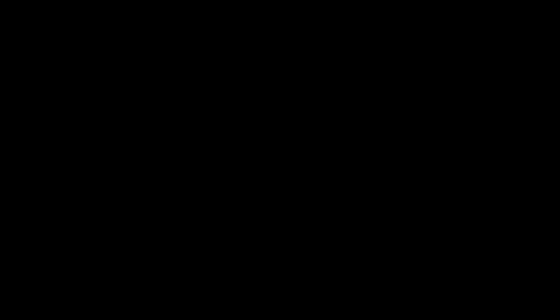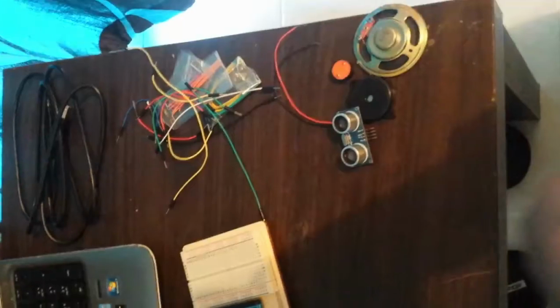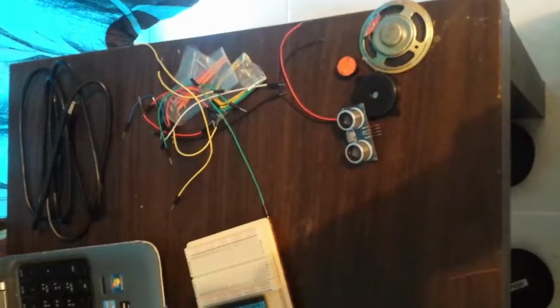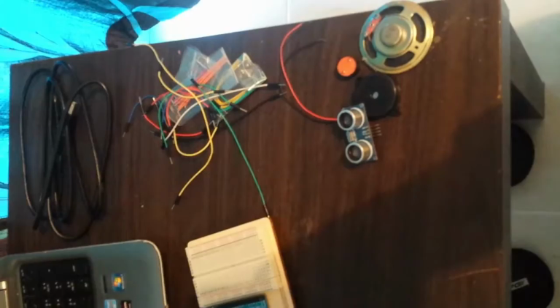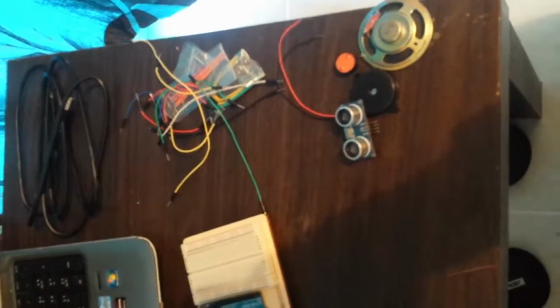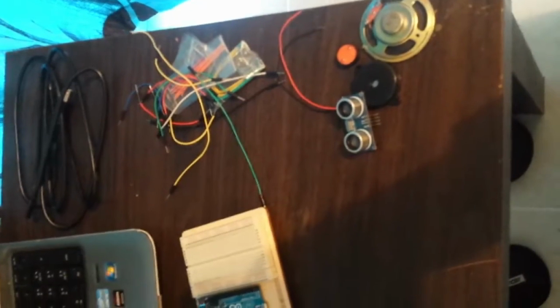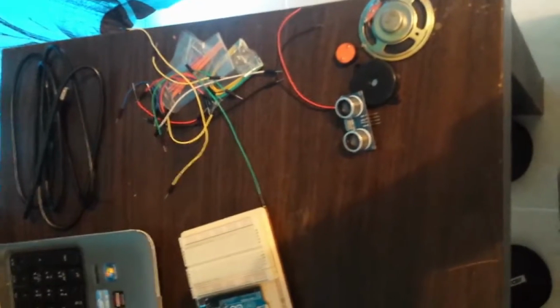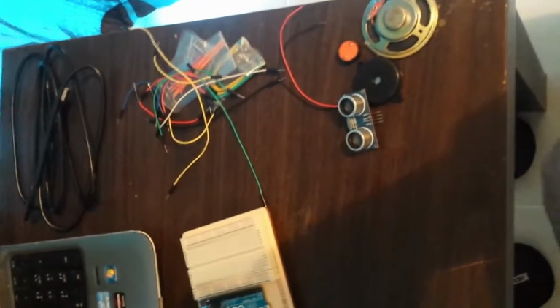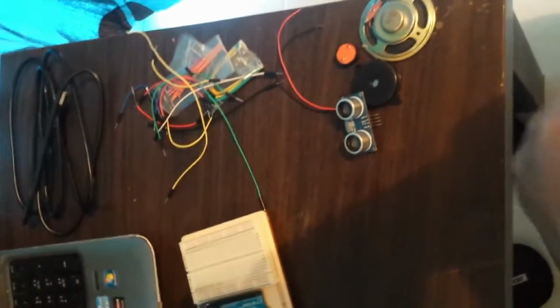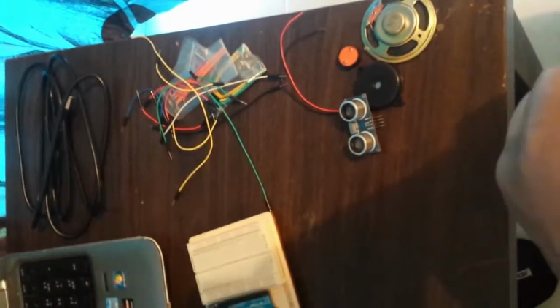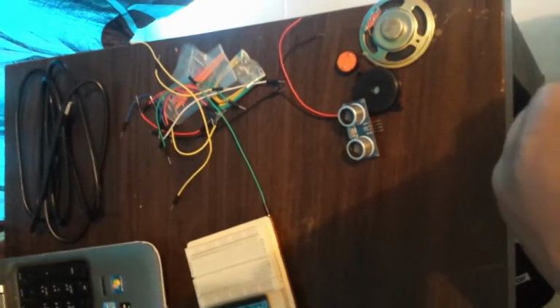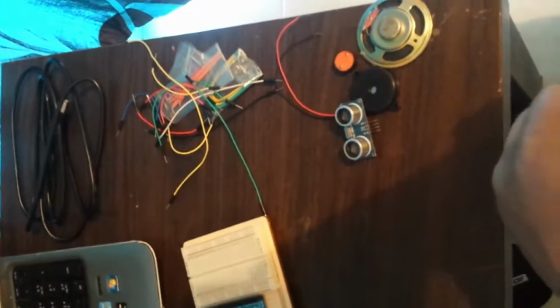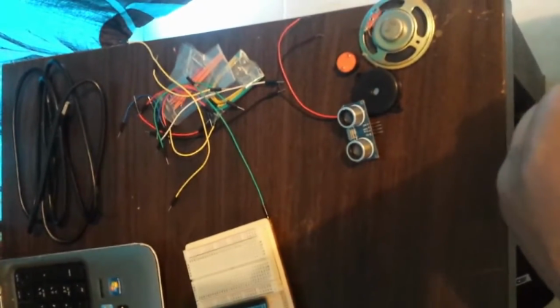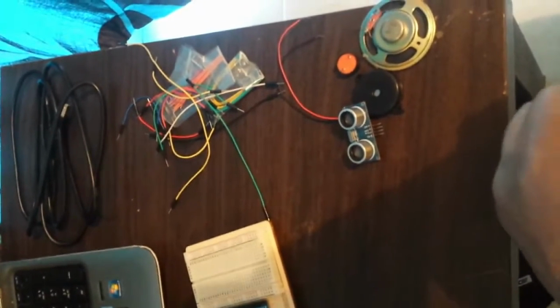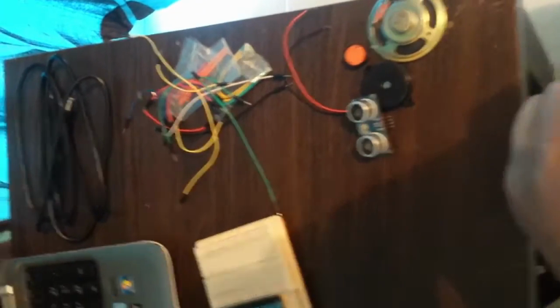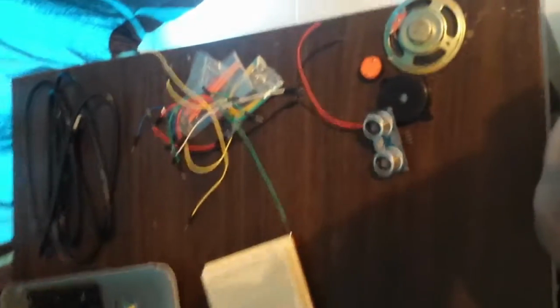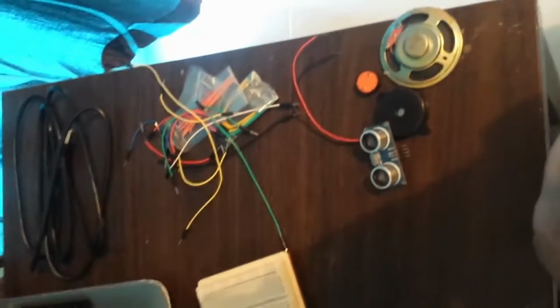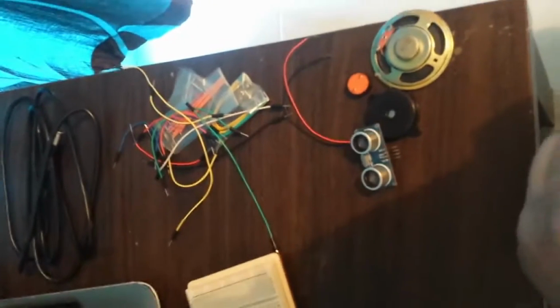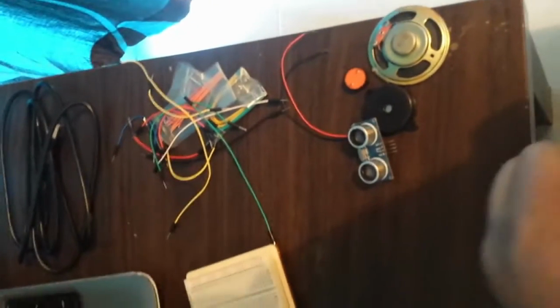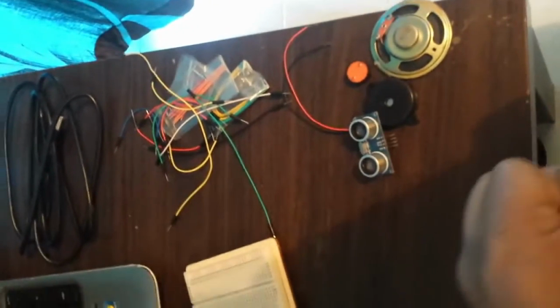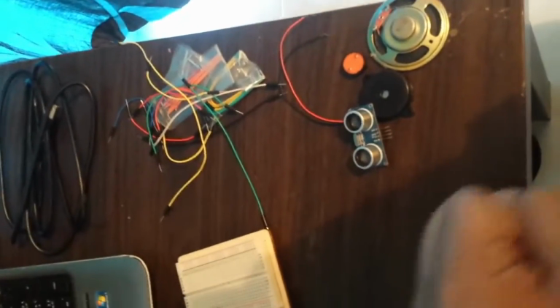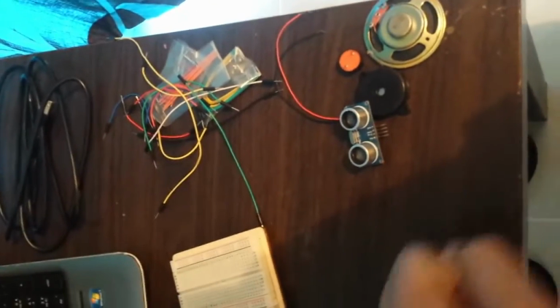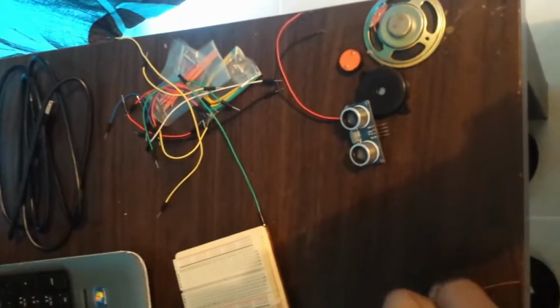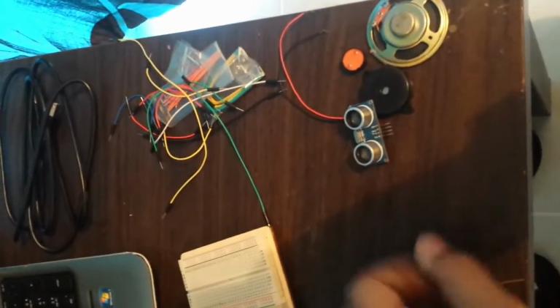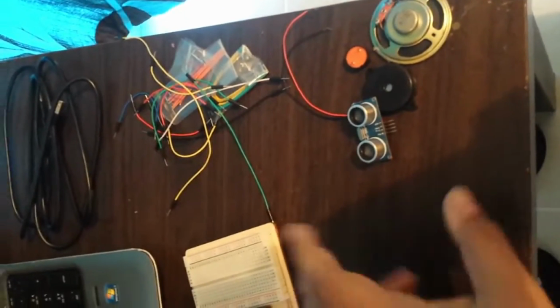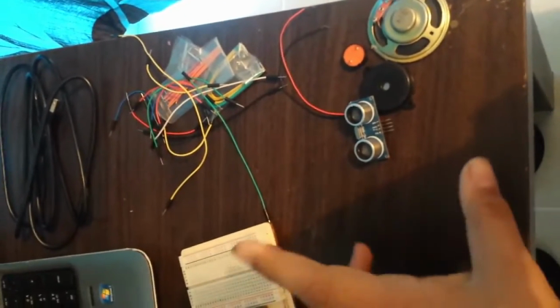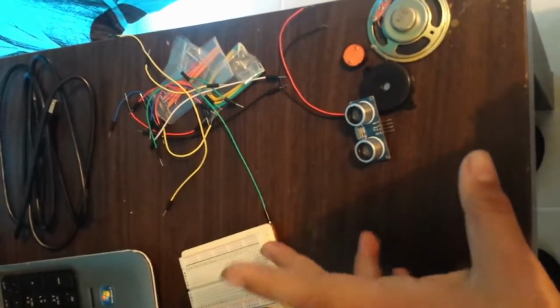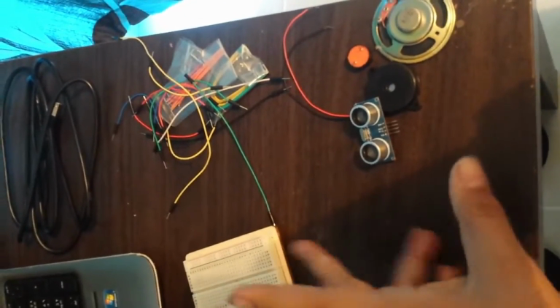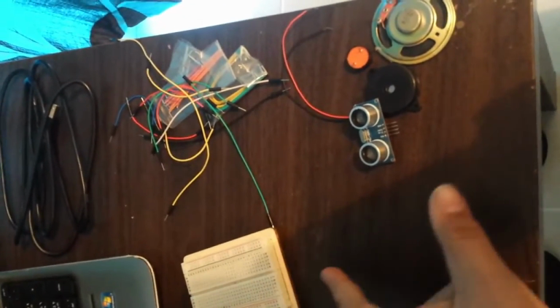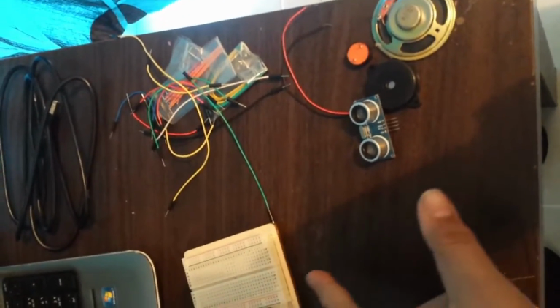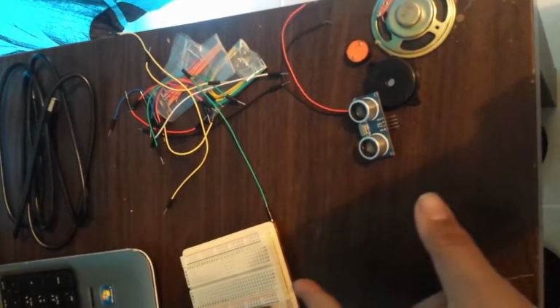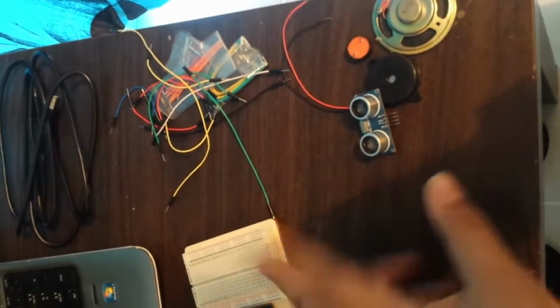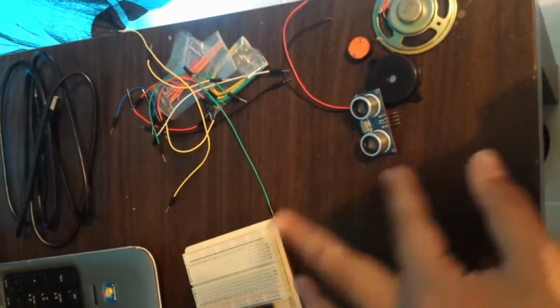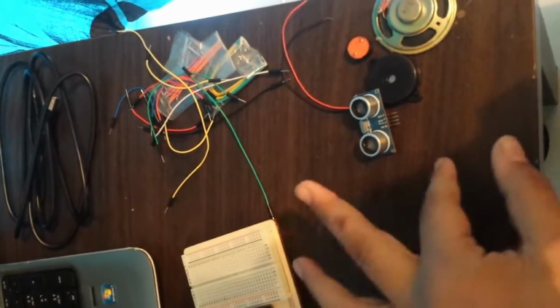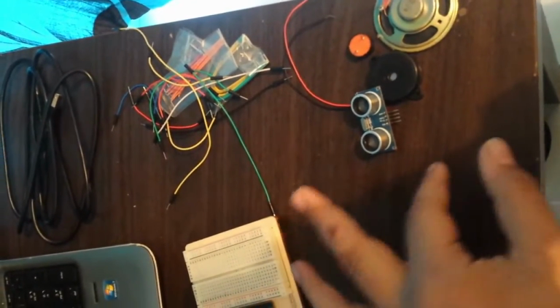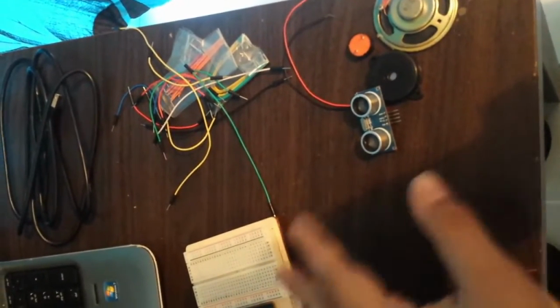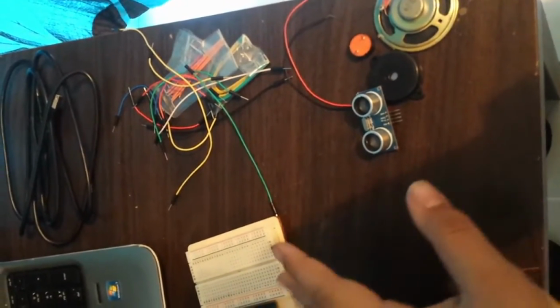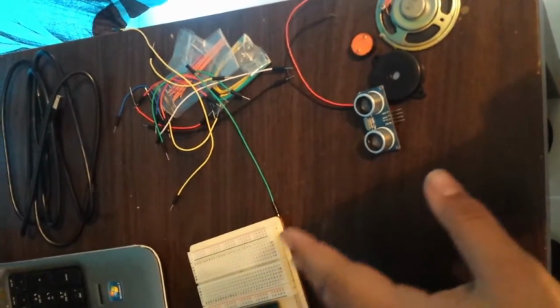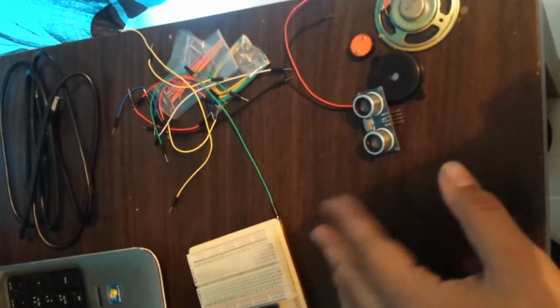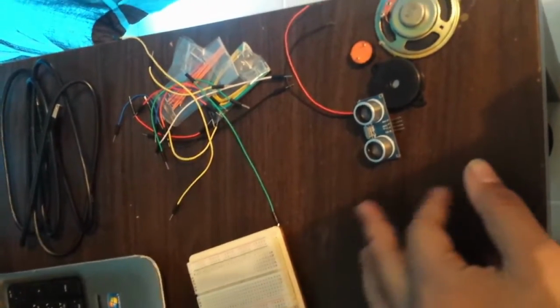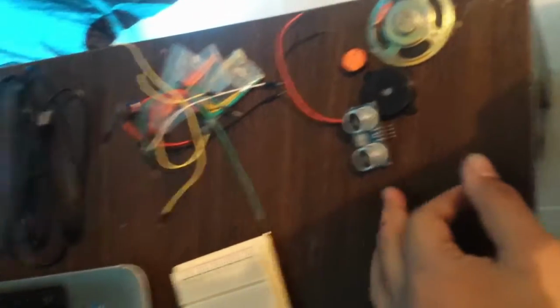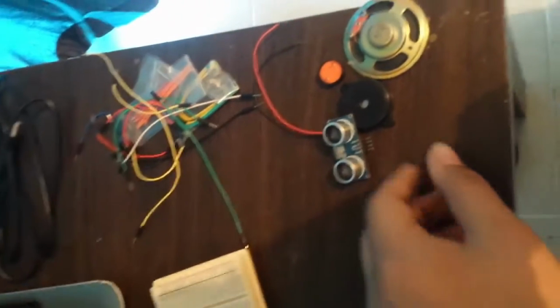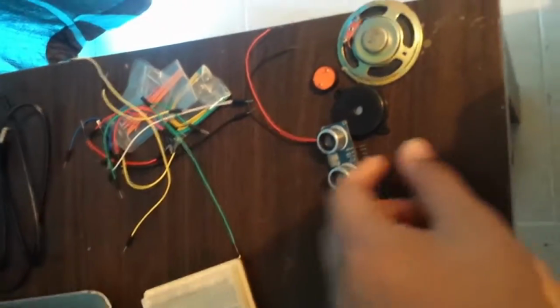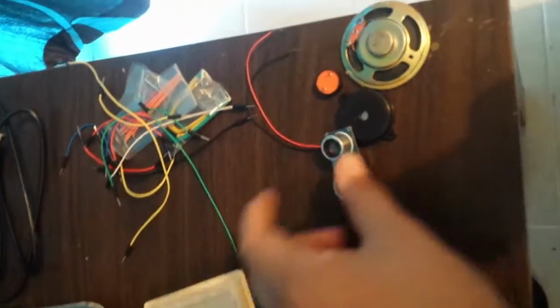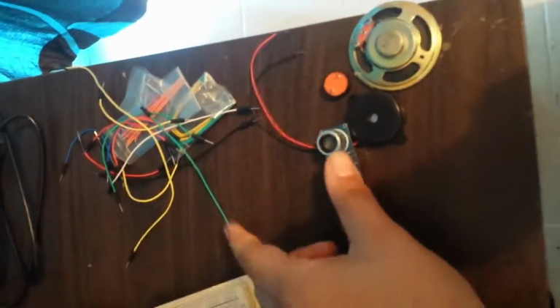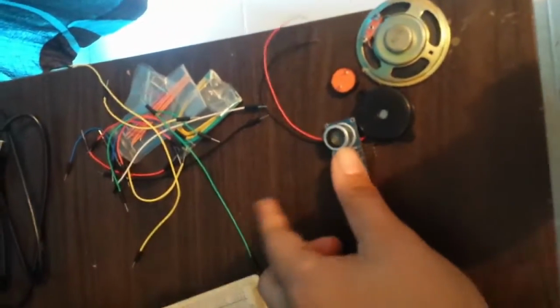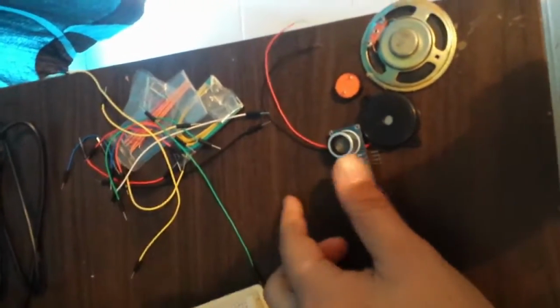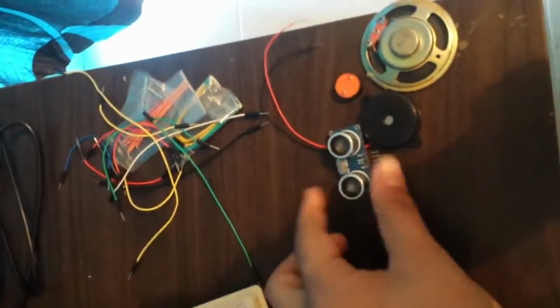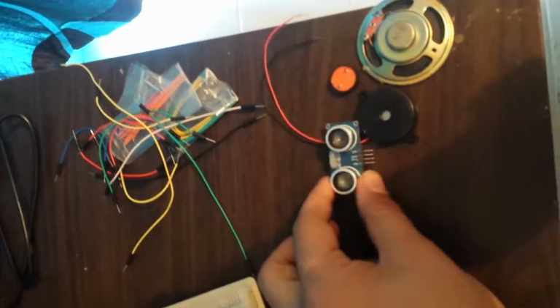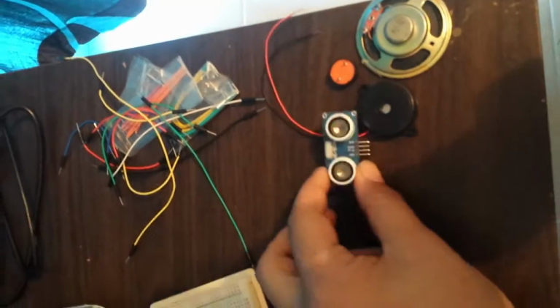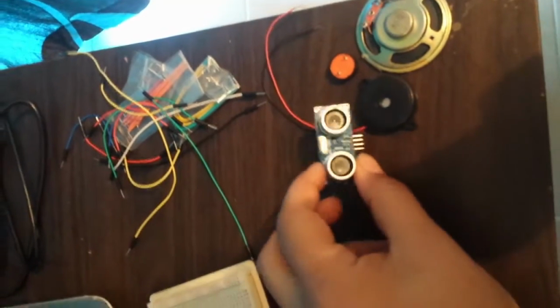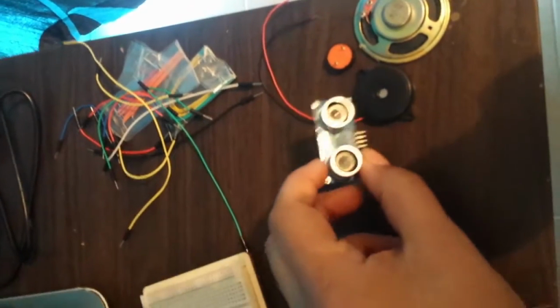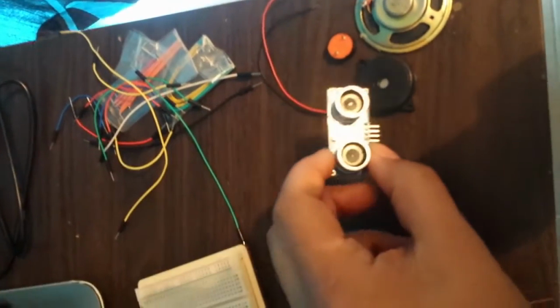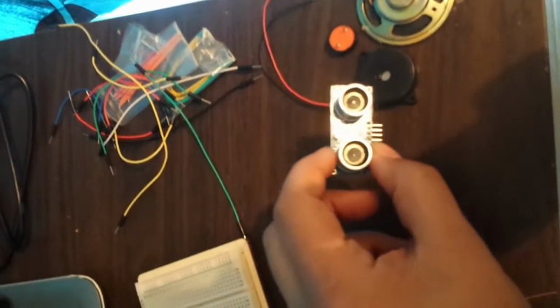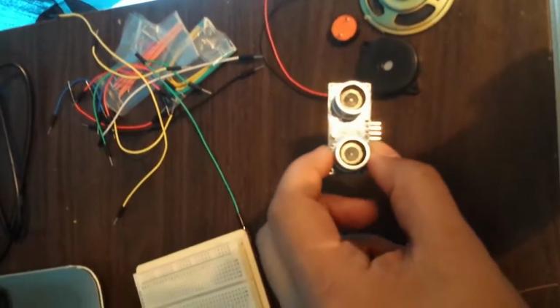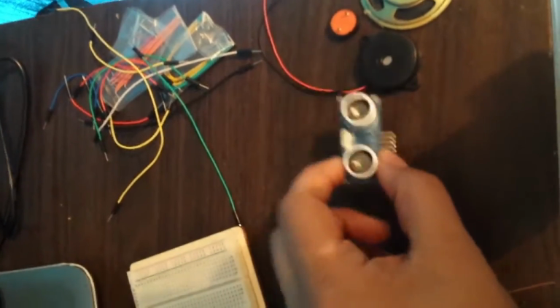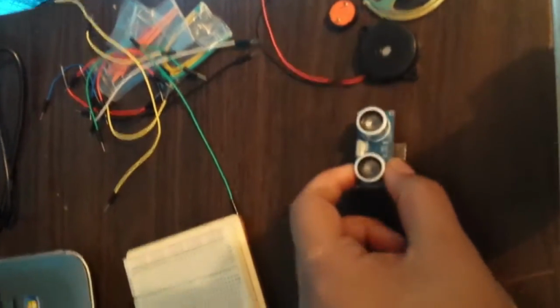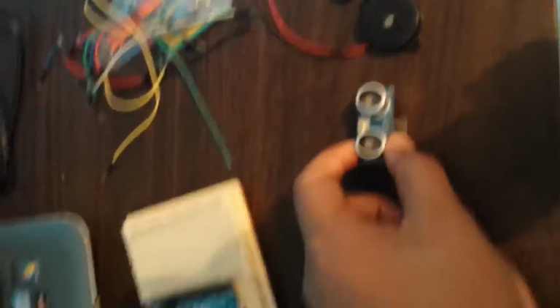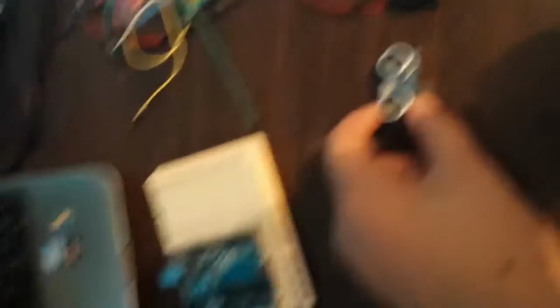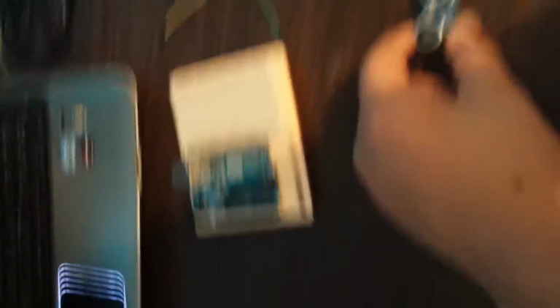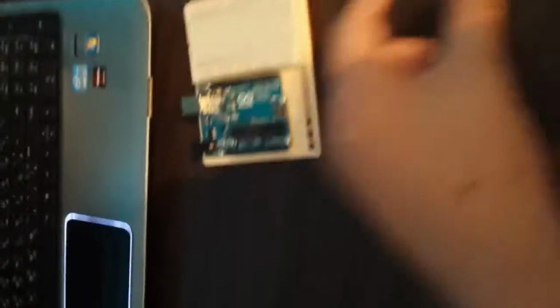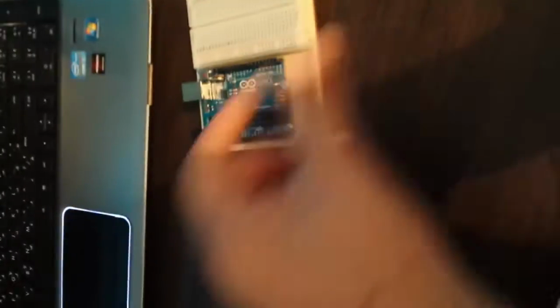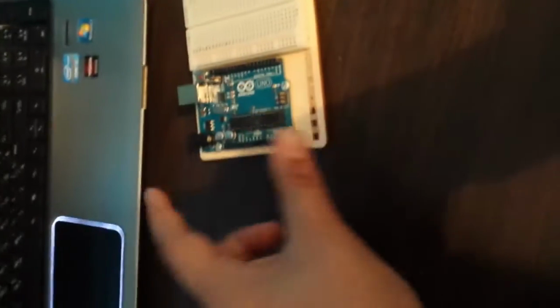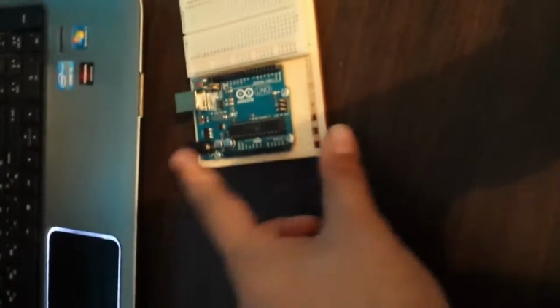Hello everyone, this is Ahmad and today I'm going to show you how to build a door alarm or a motion sensor using your ultrasonic sensor and your Arduino.